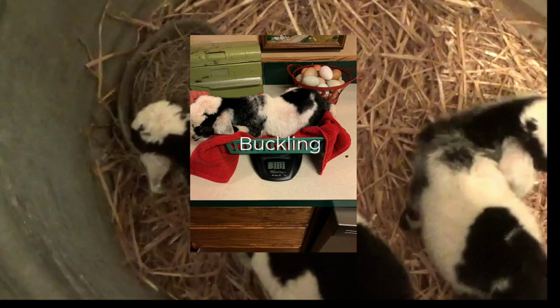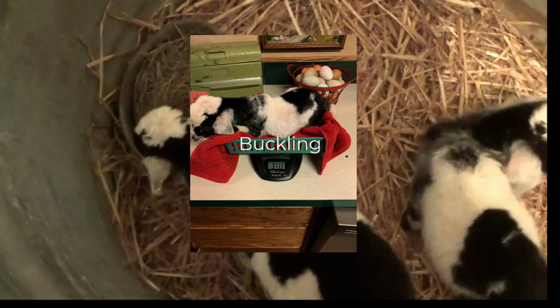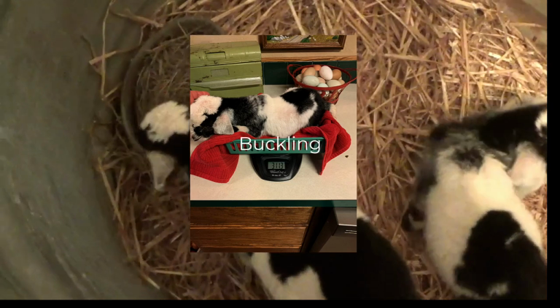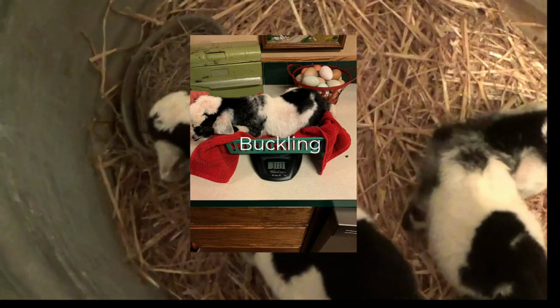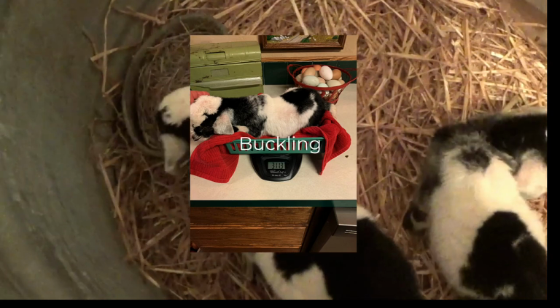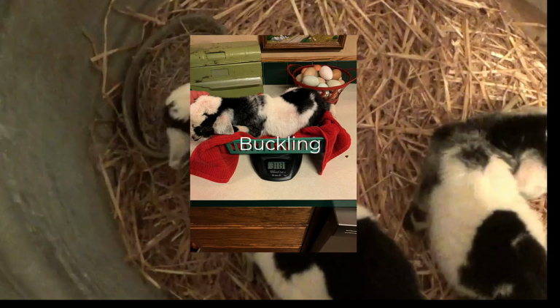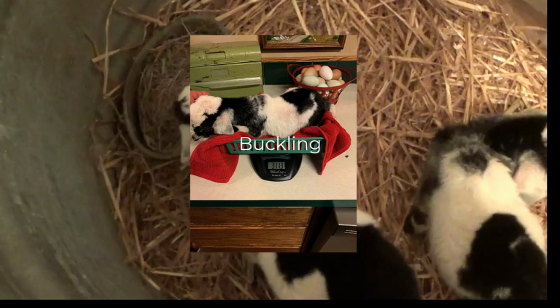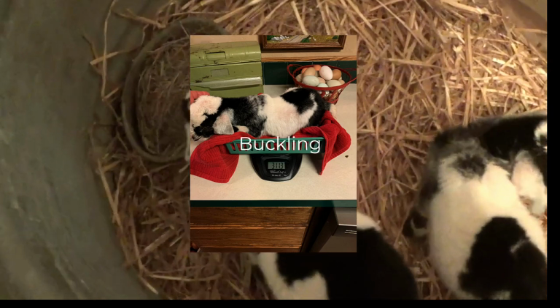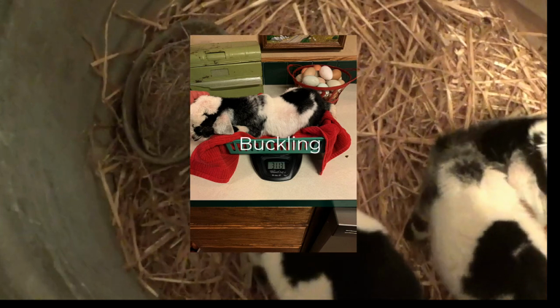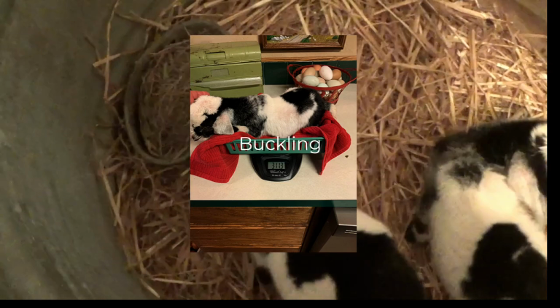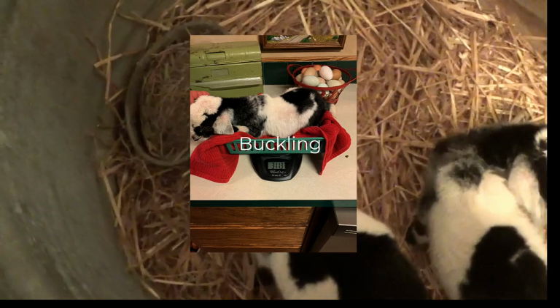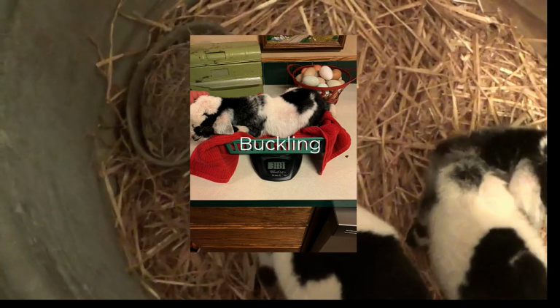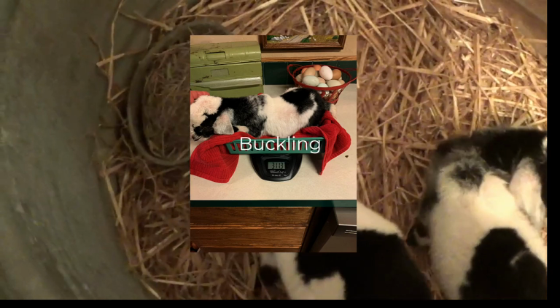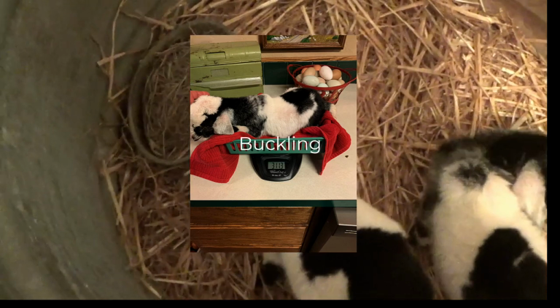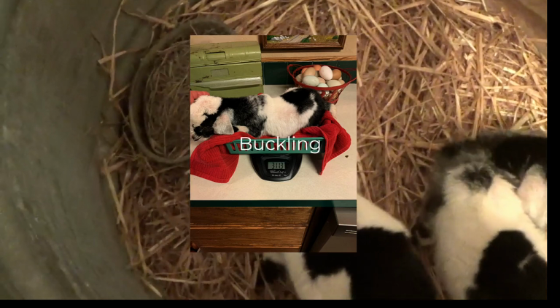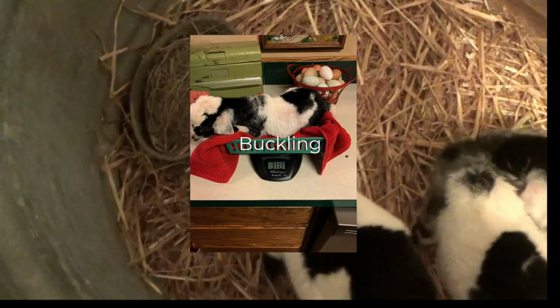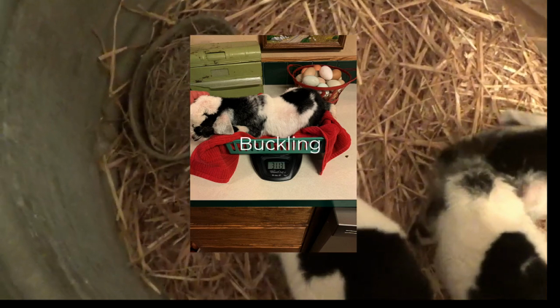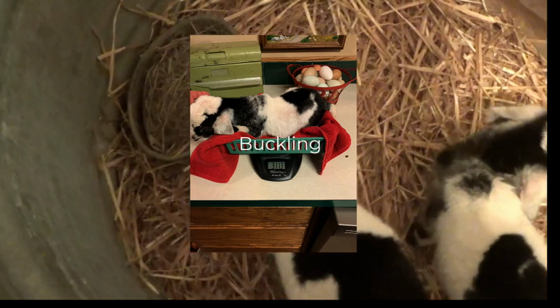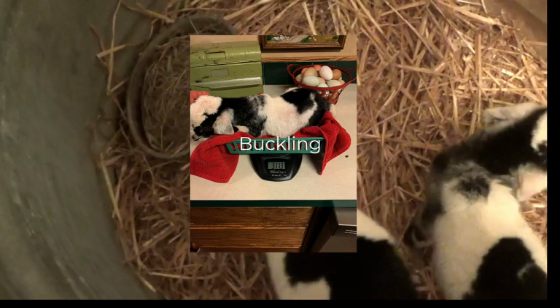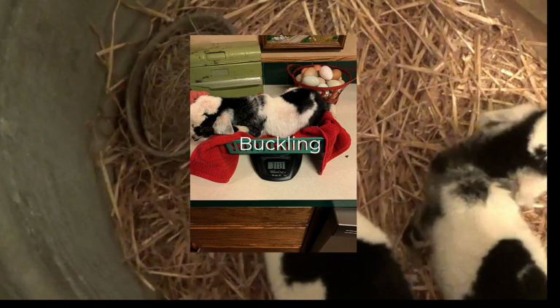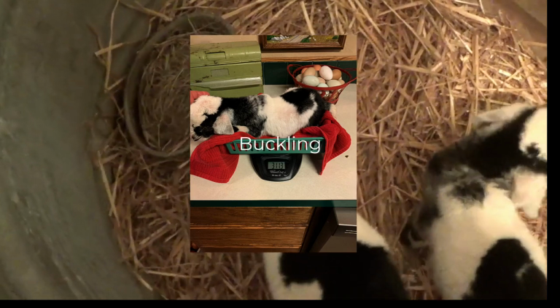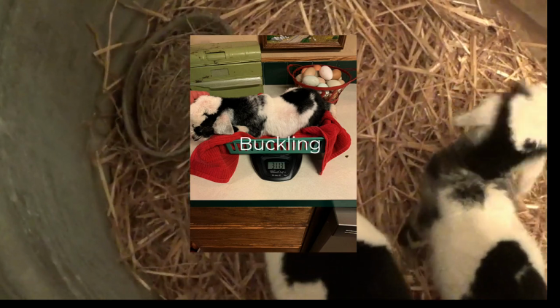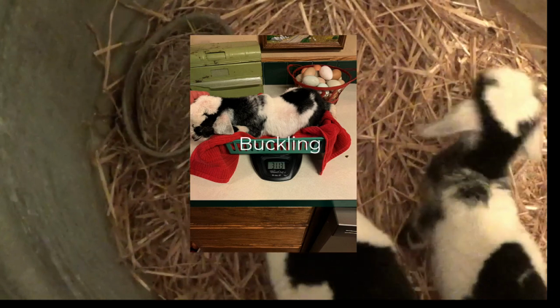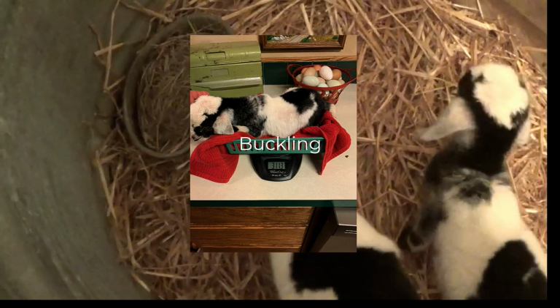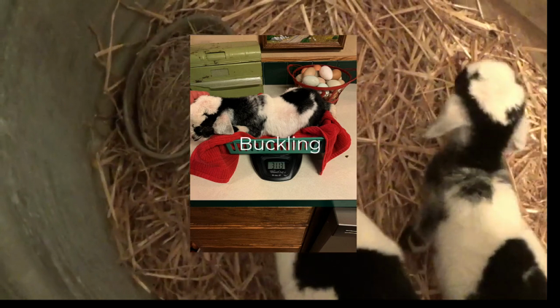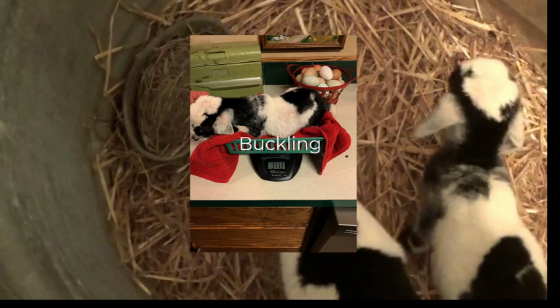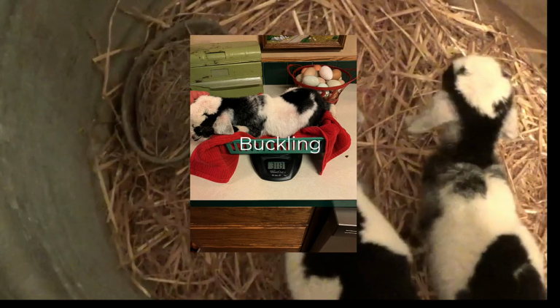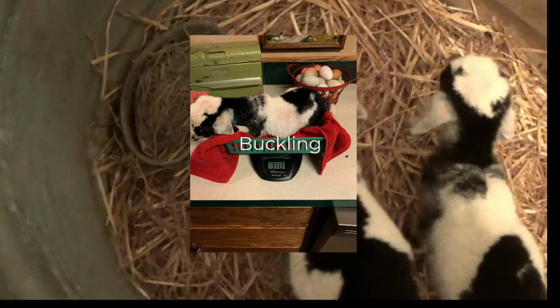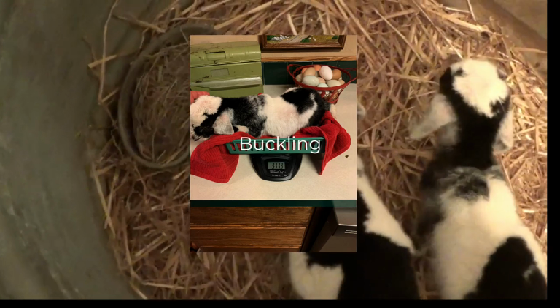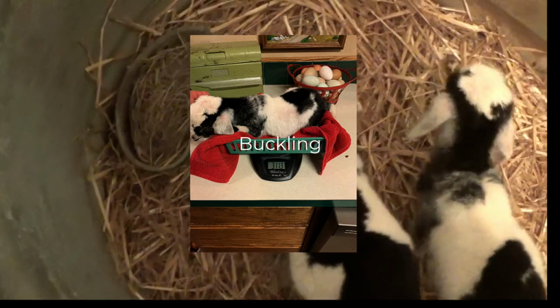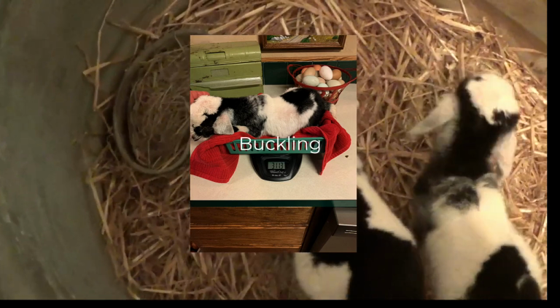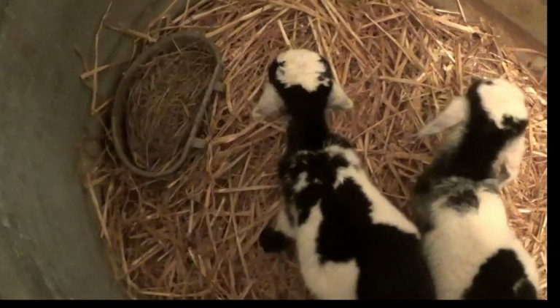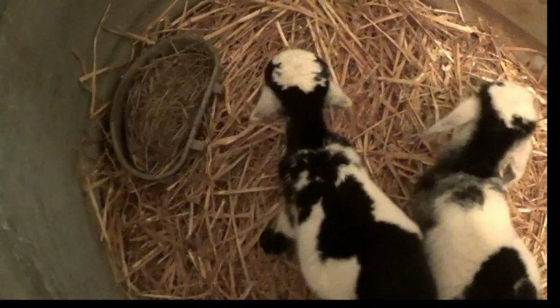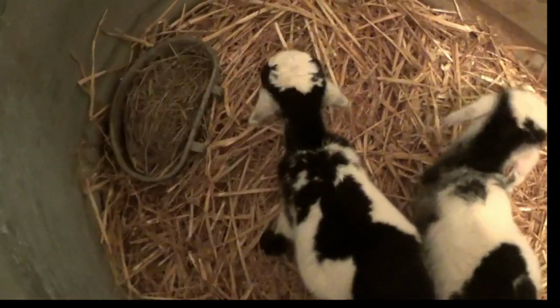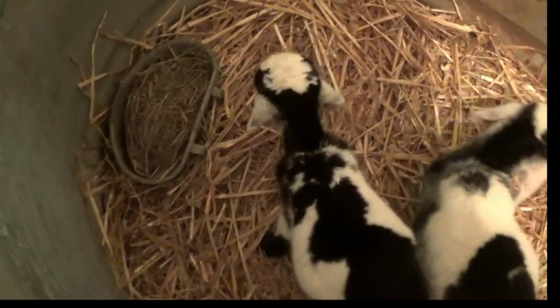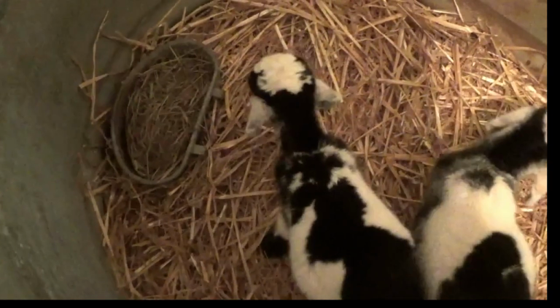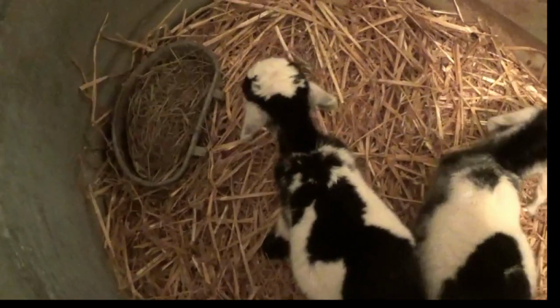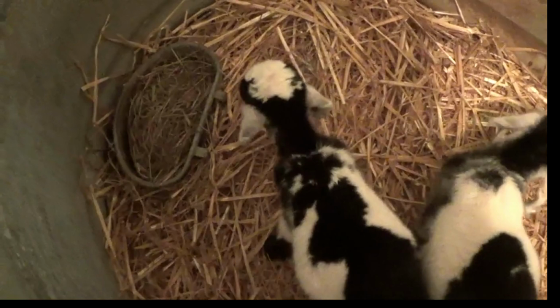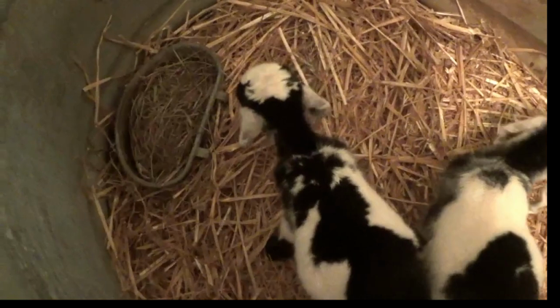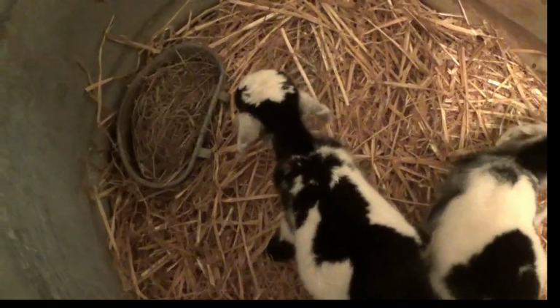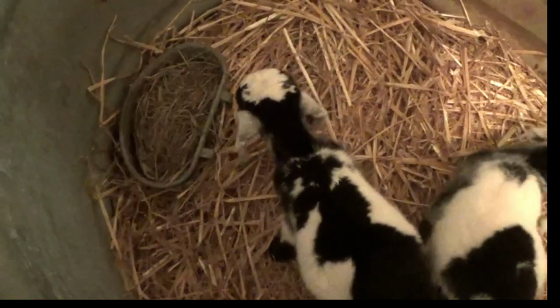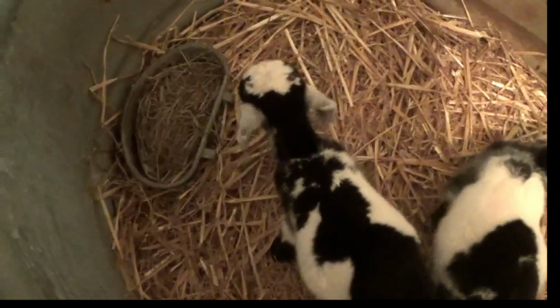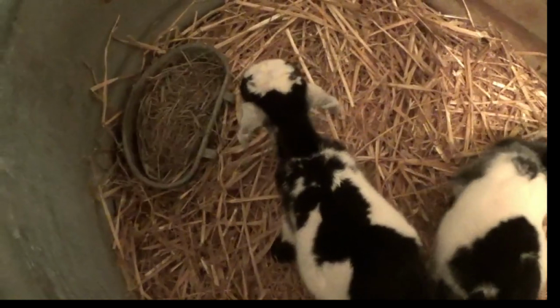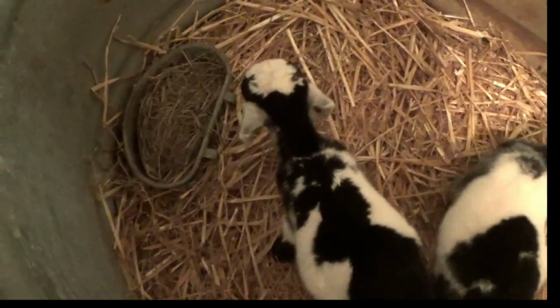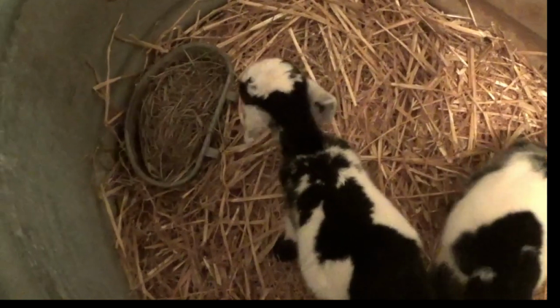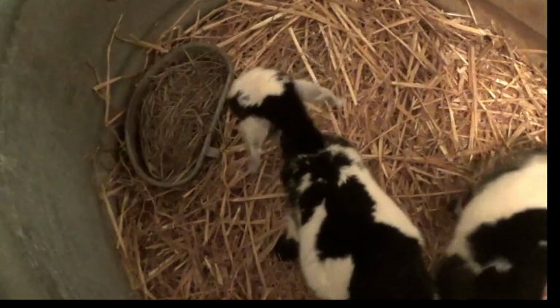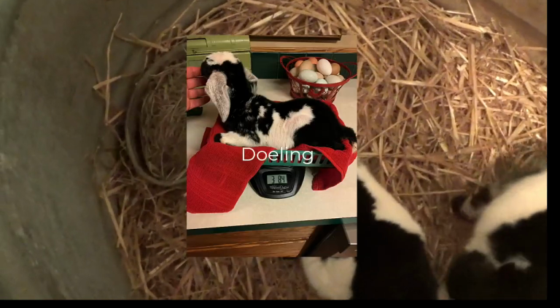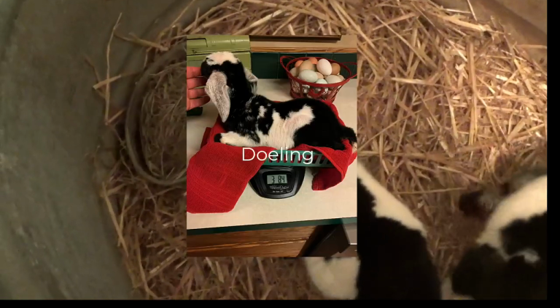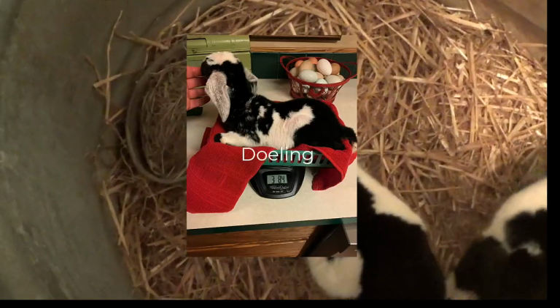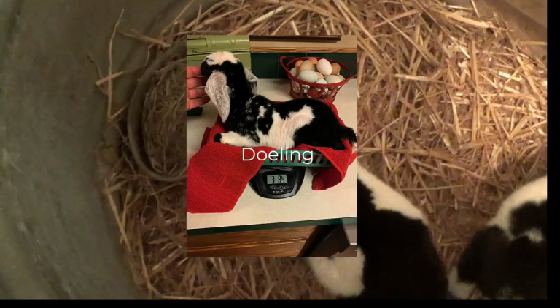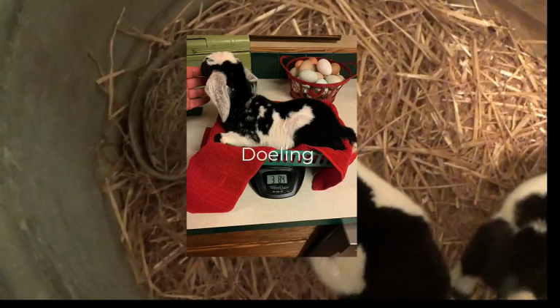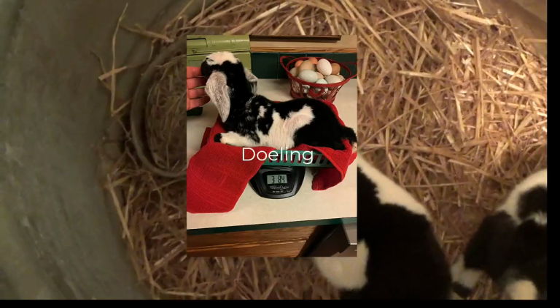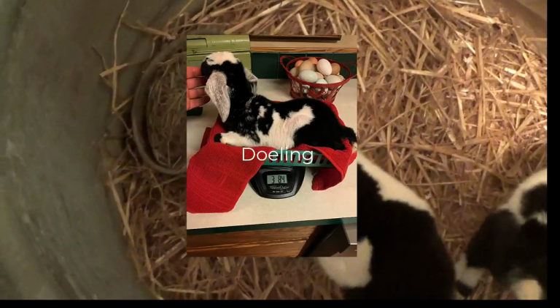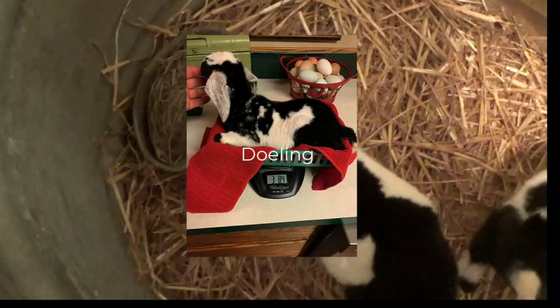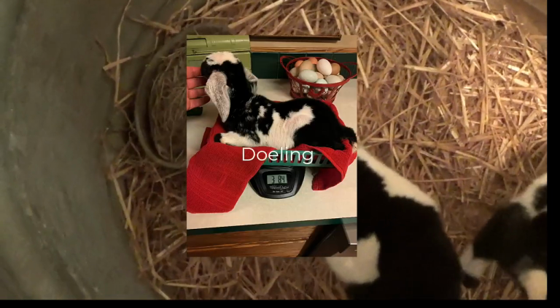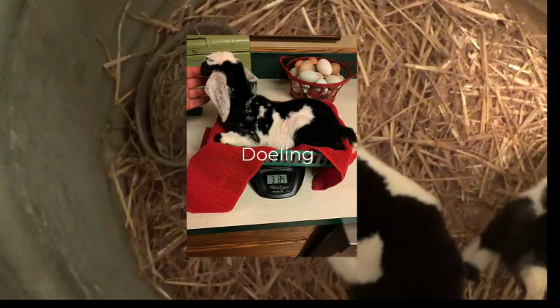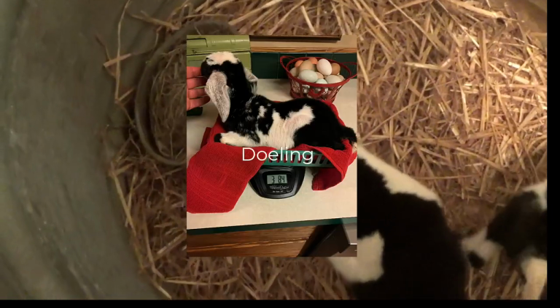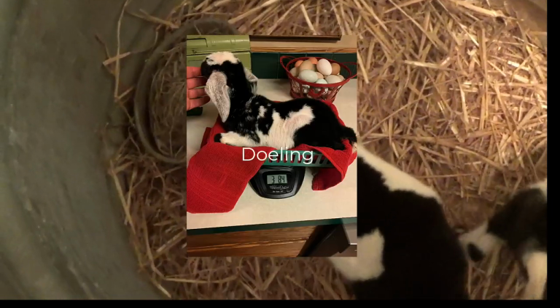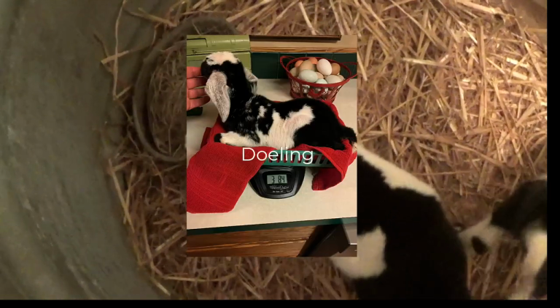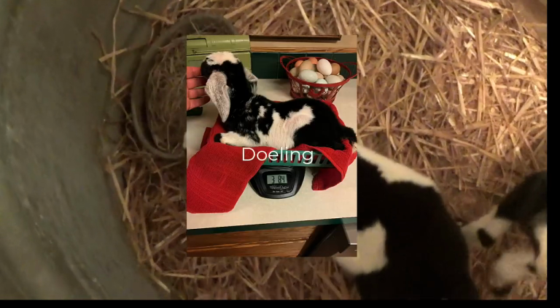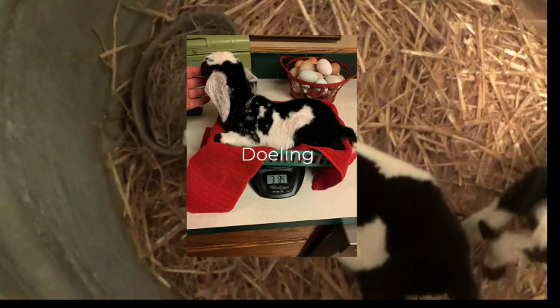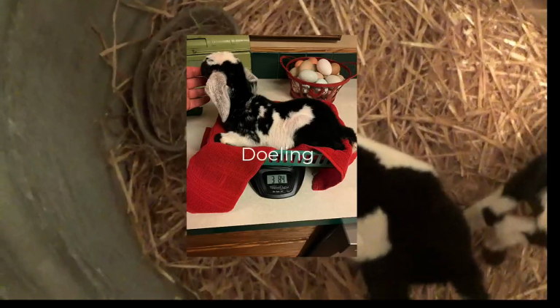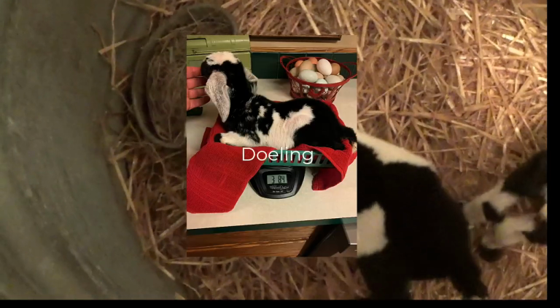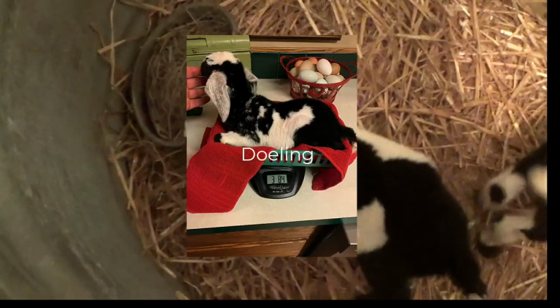She might be getting curious about what that hay is — go in there and do a little sample.